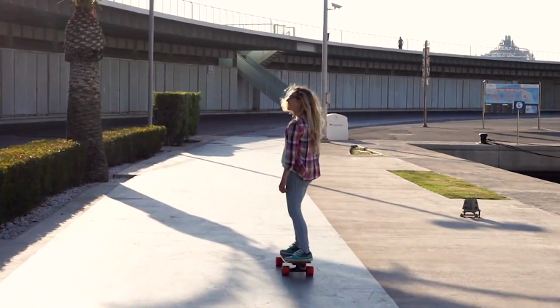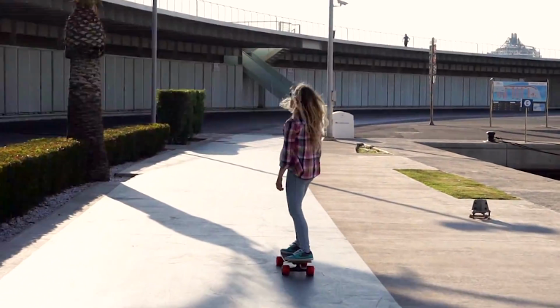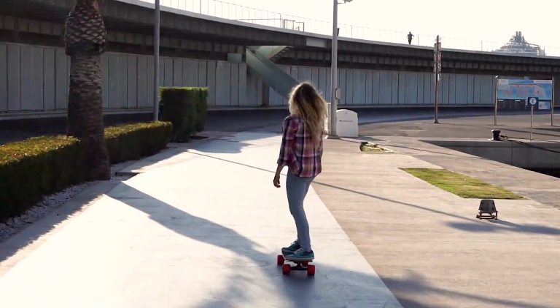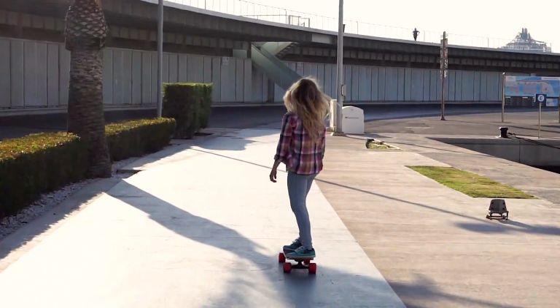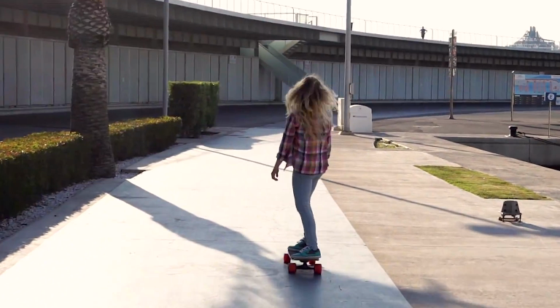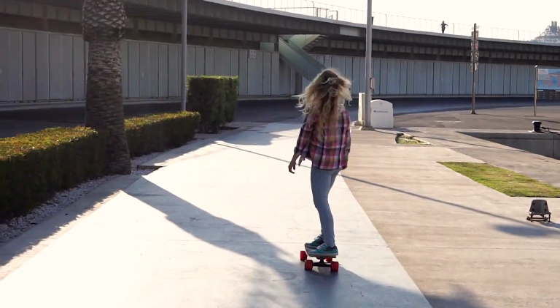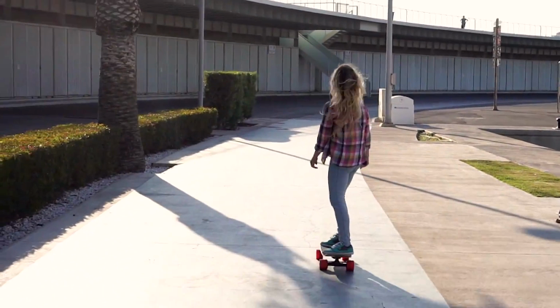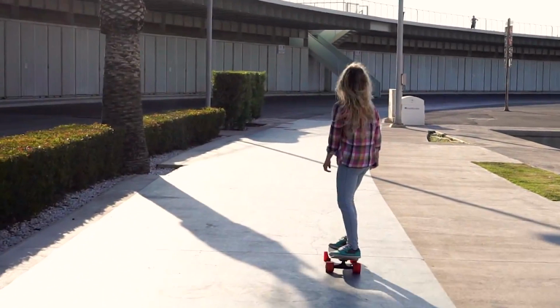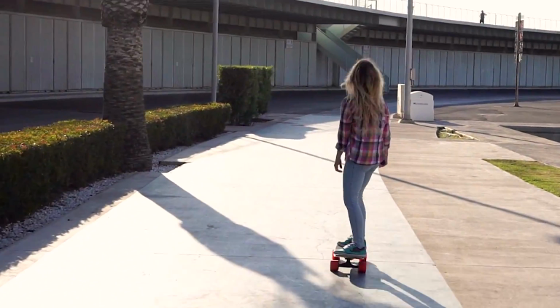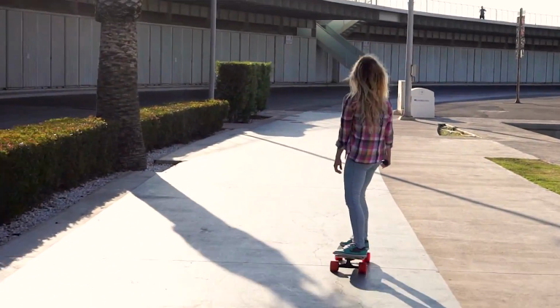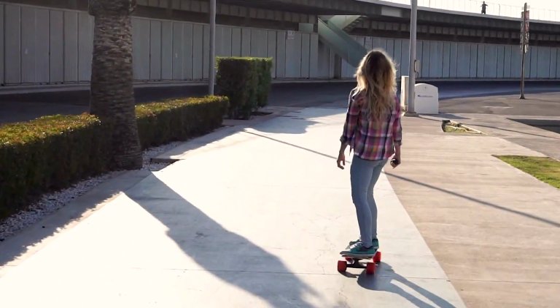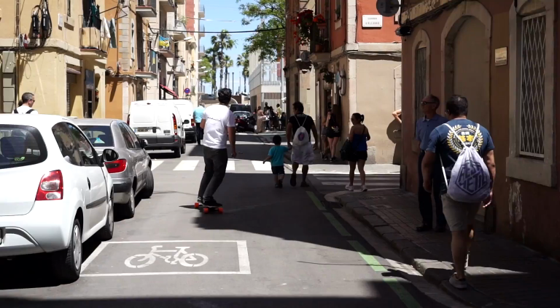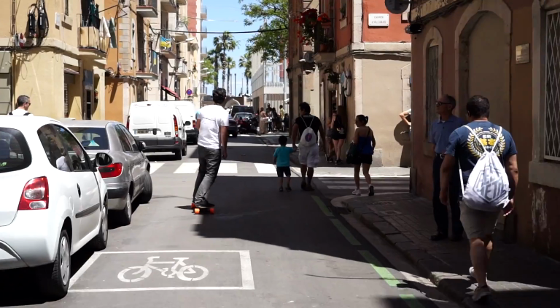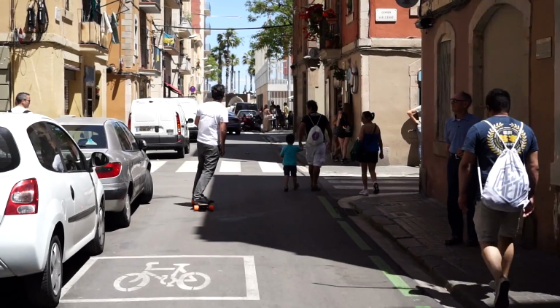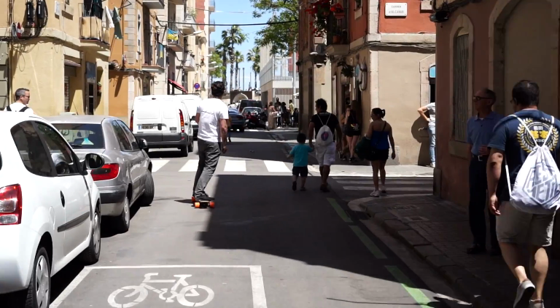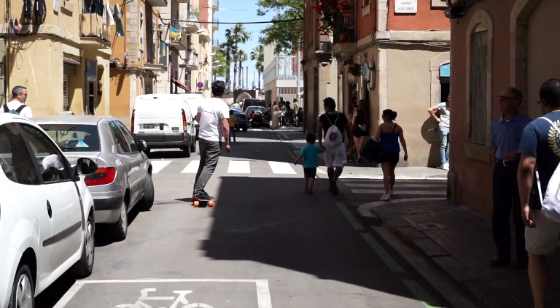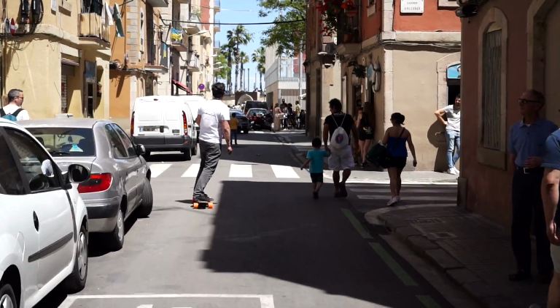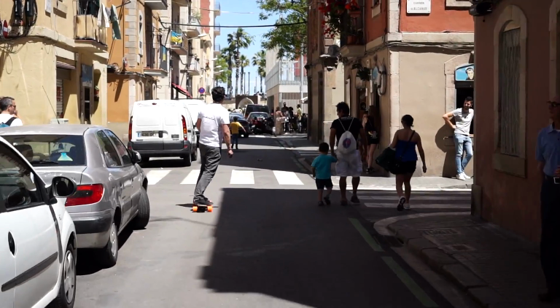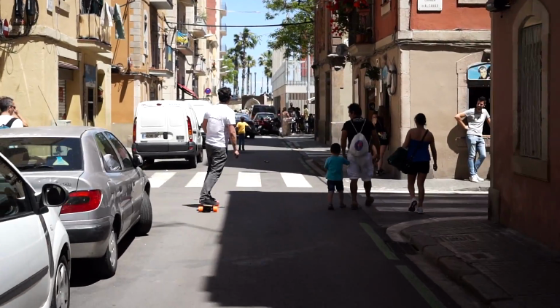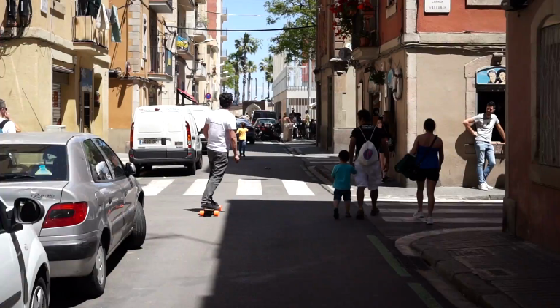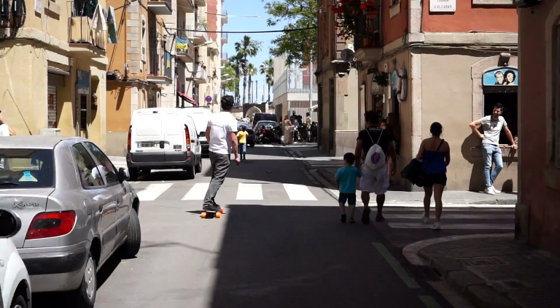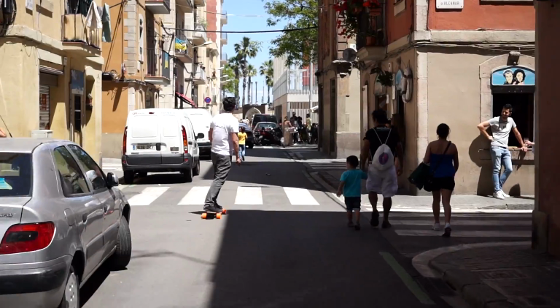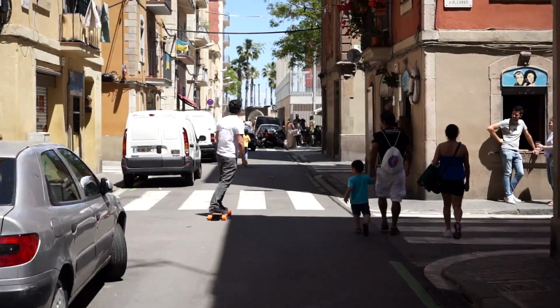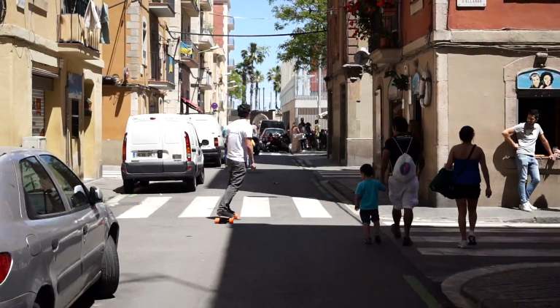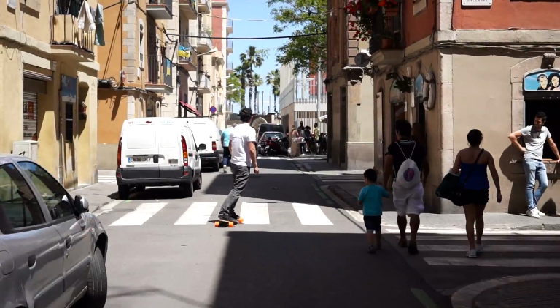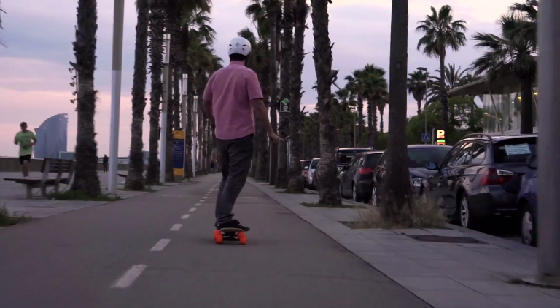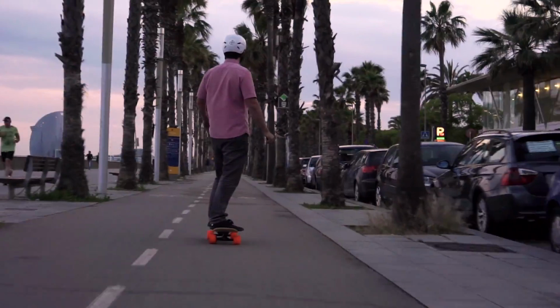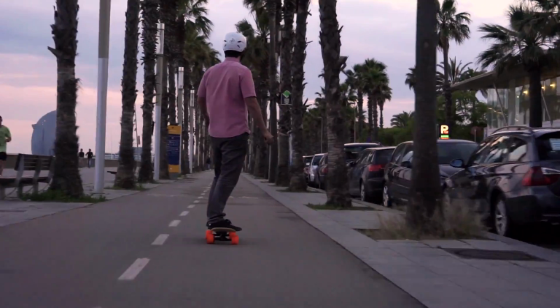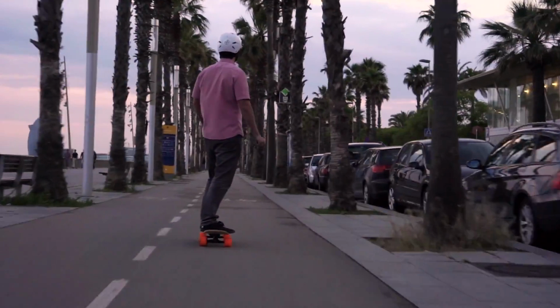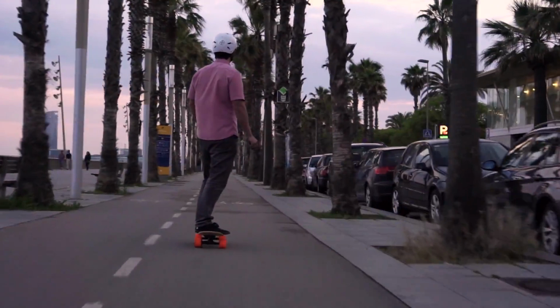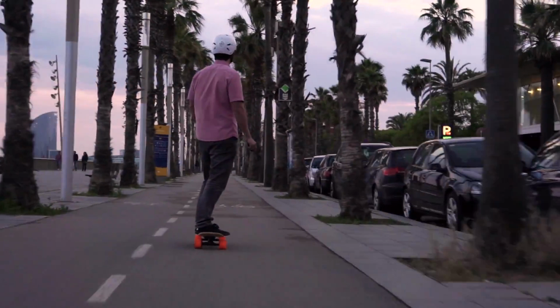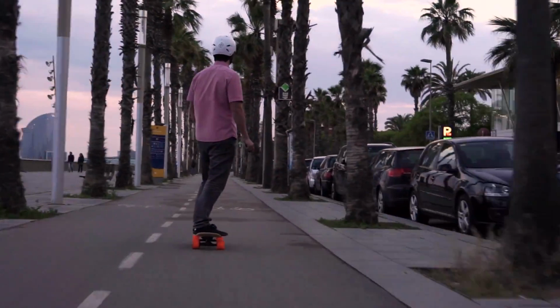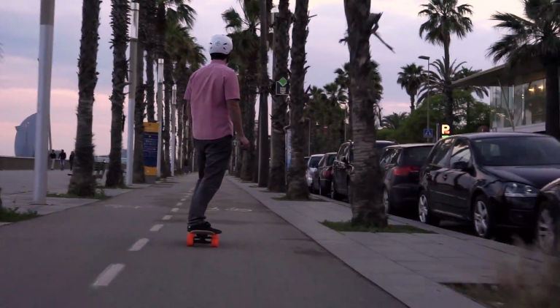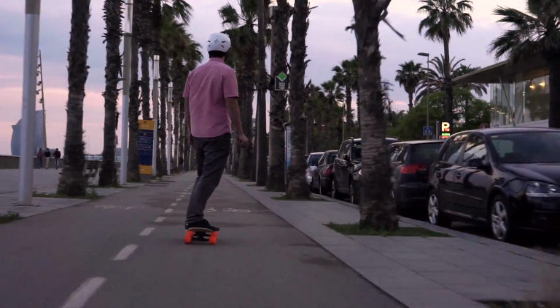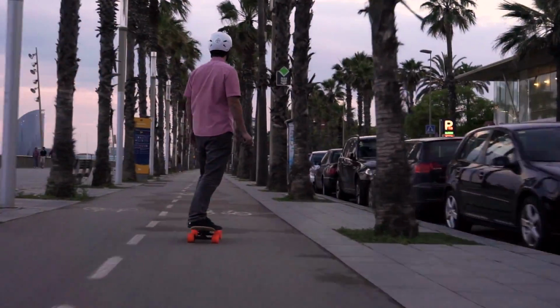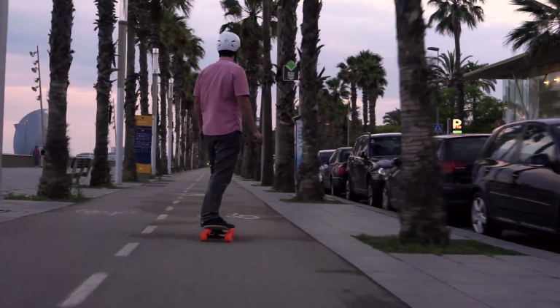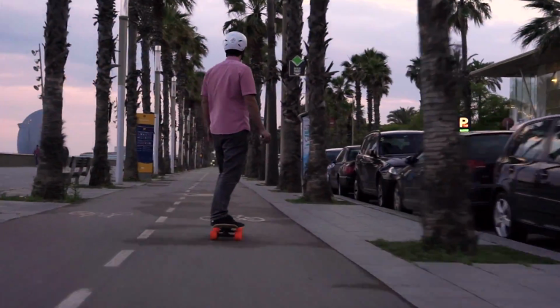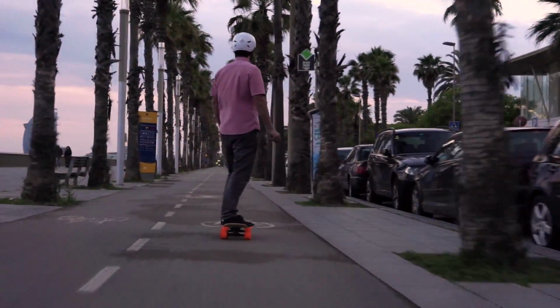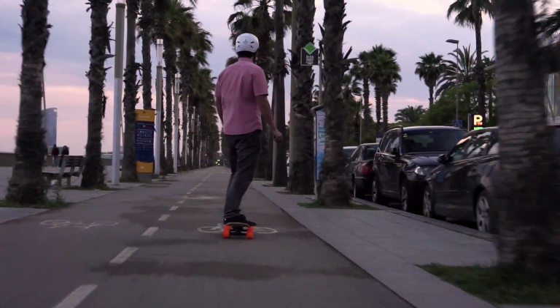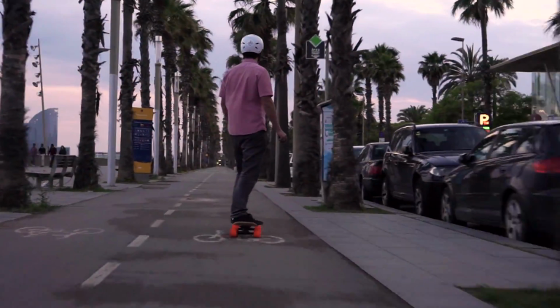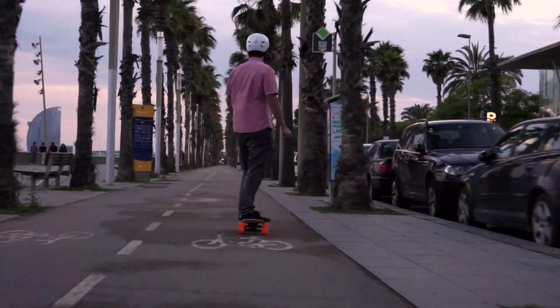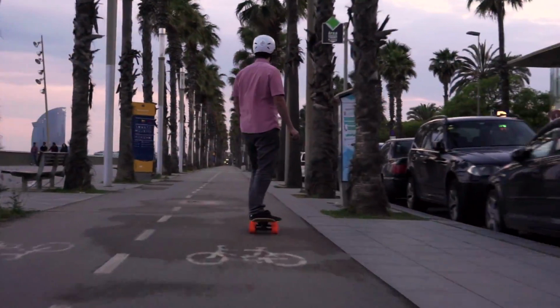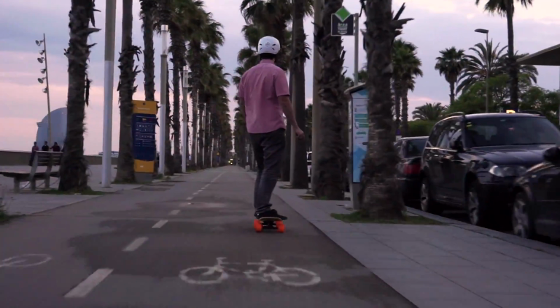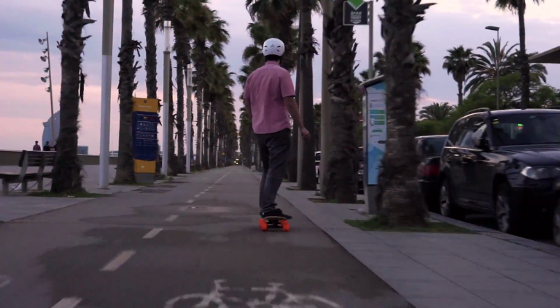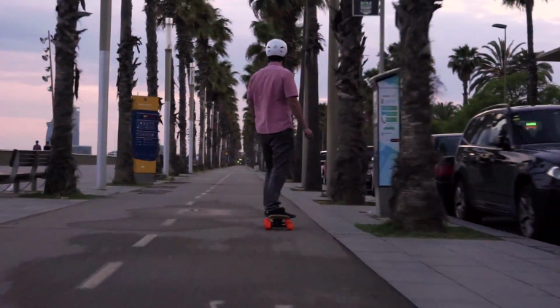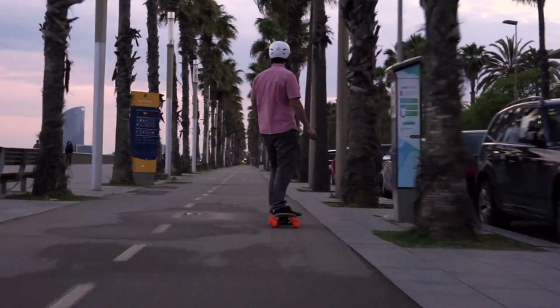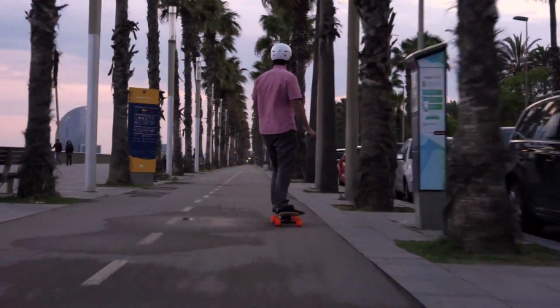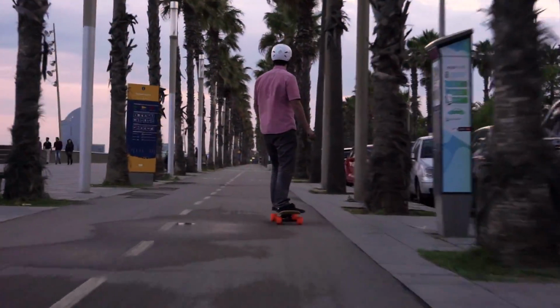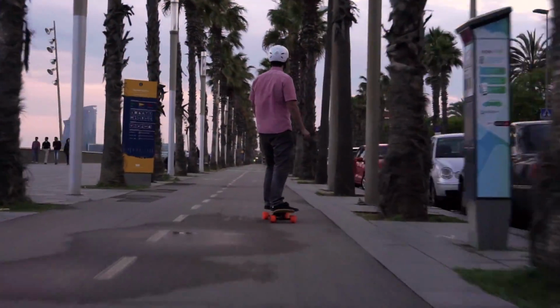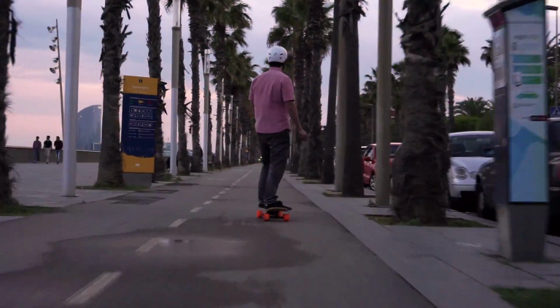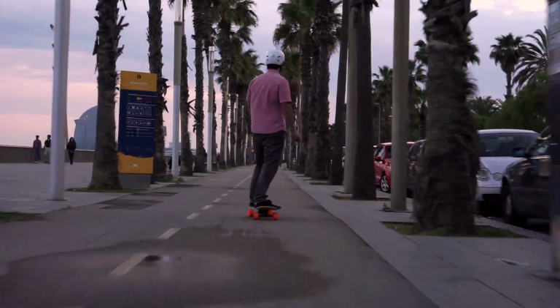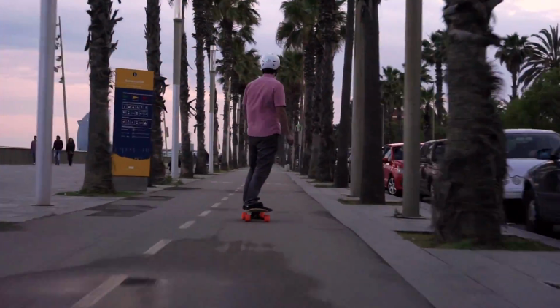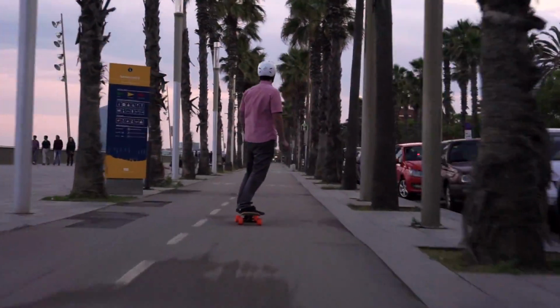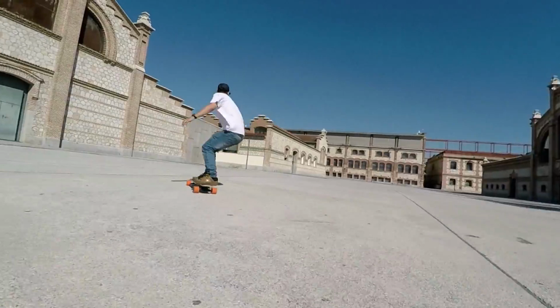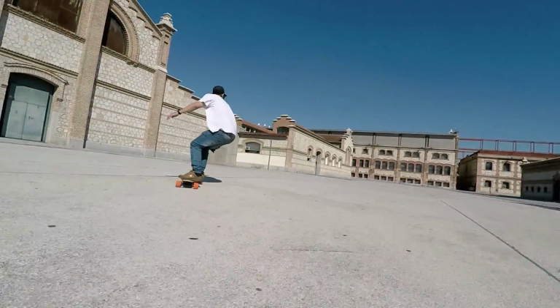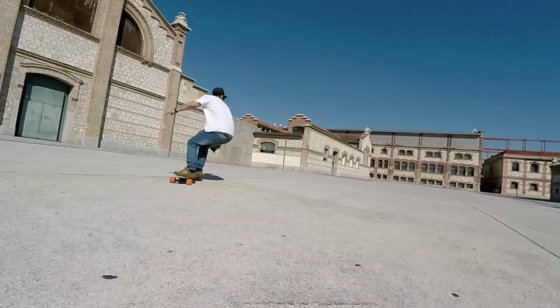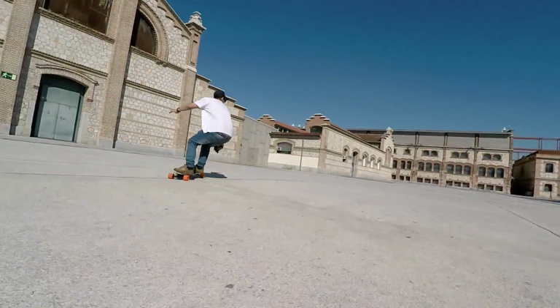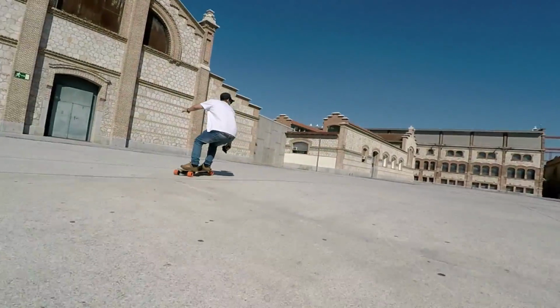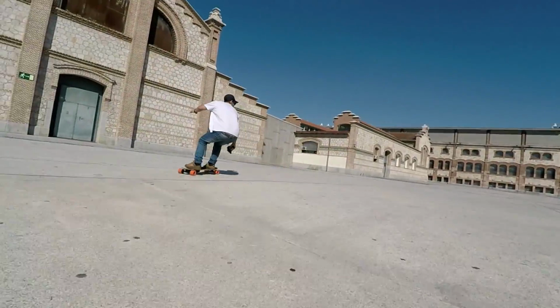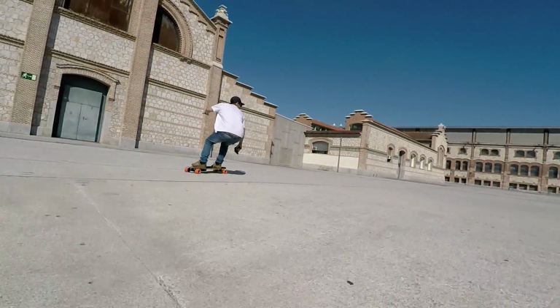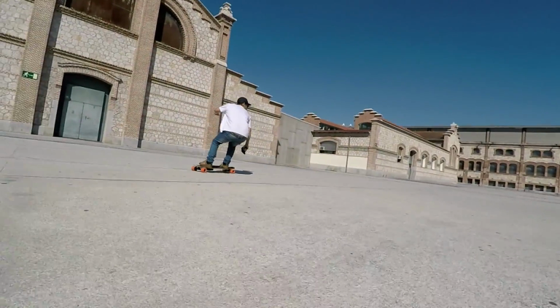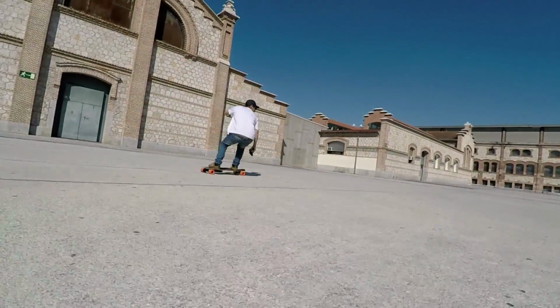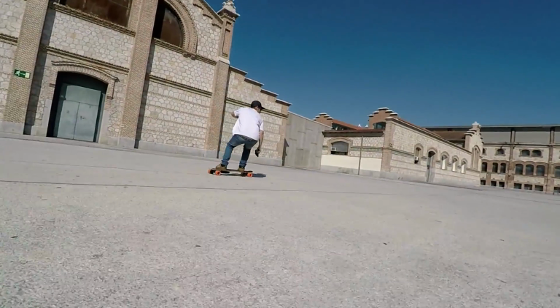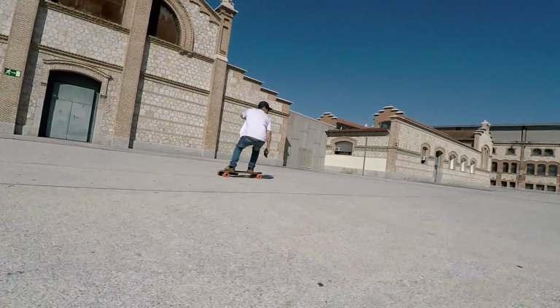Each motor can deliver more than a thousand watts of raw power and can push you to top speeds of over 35 kilometers per hour.